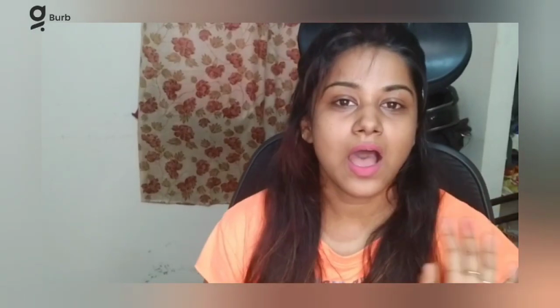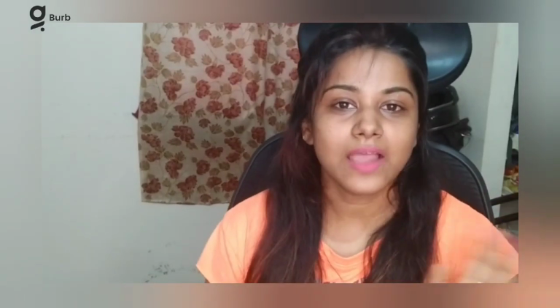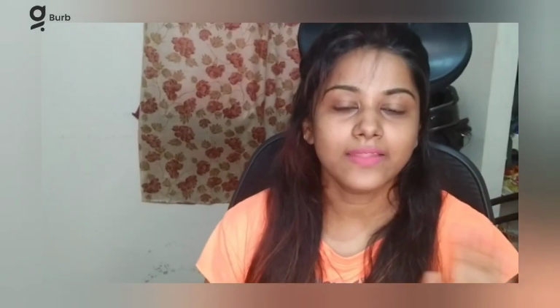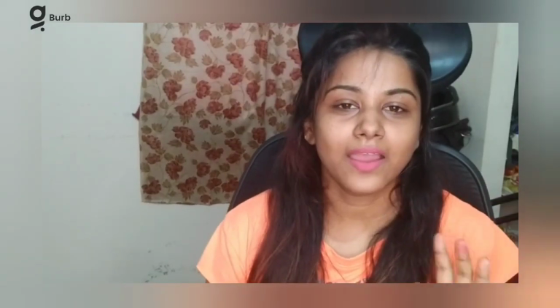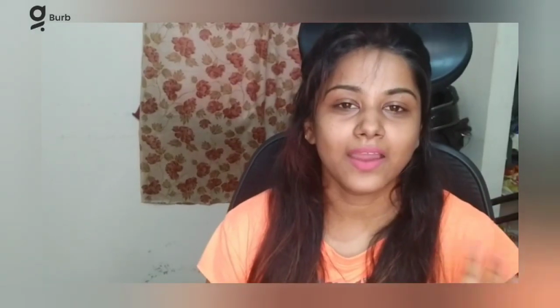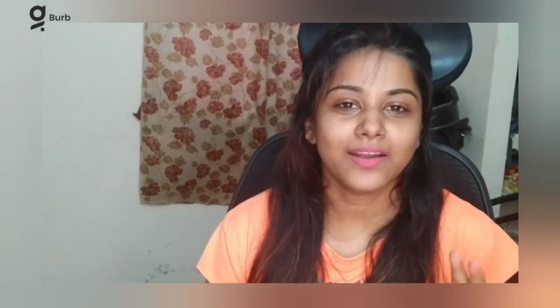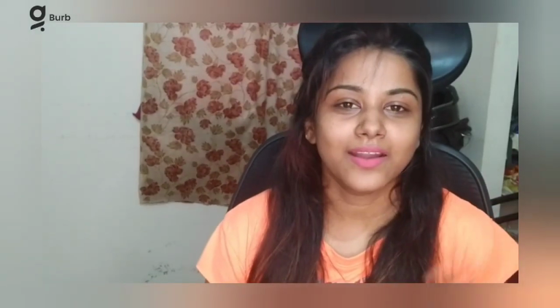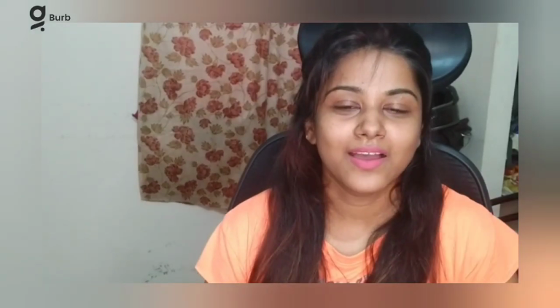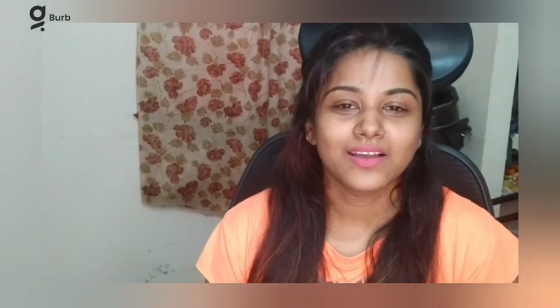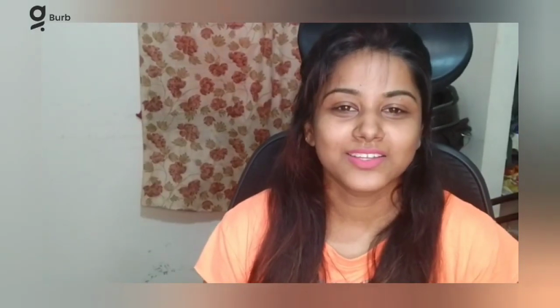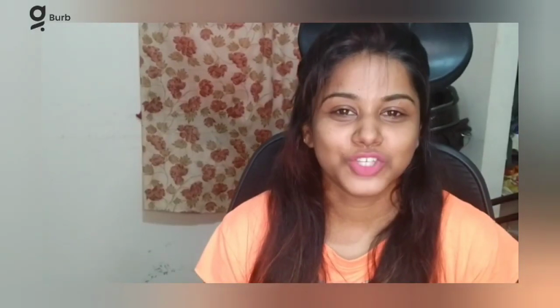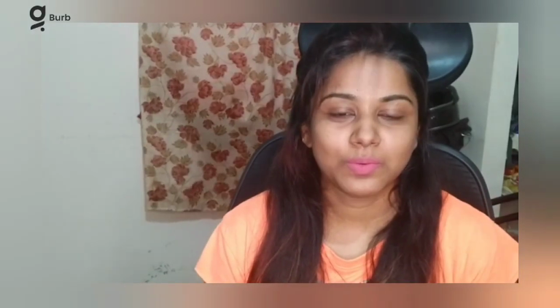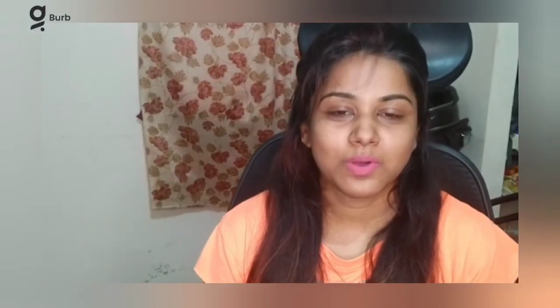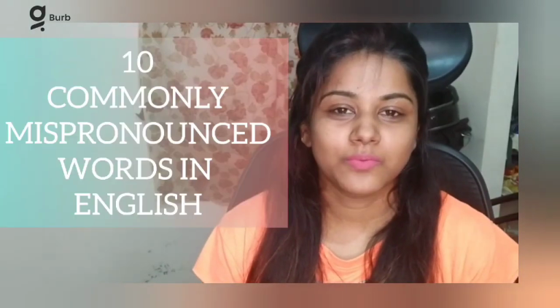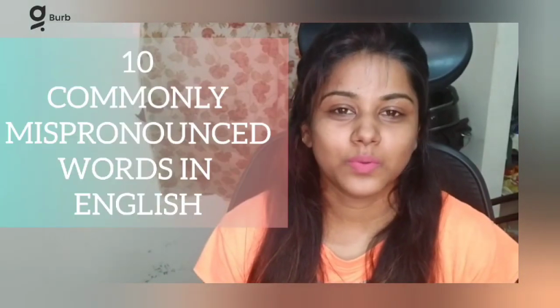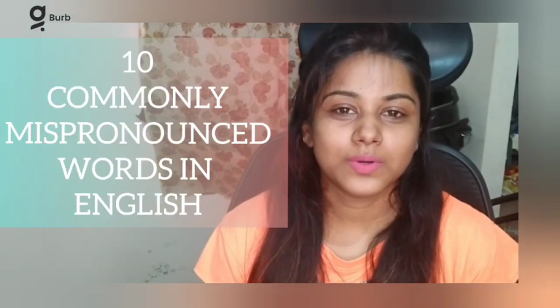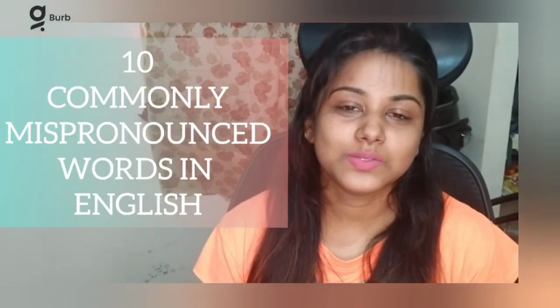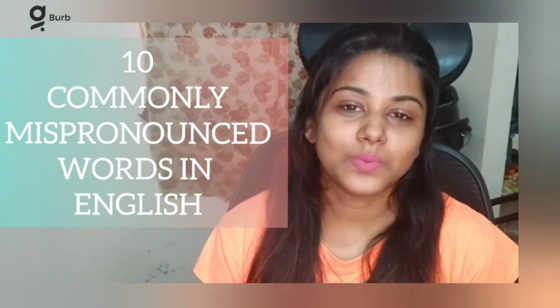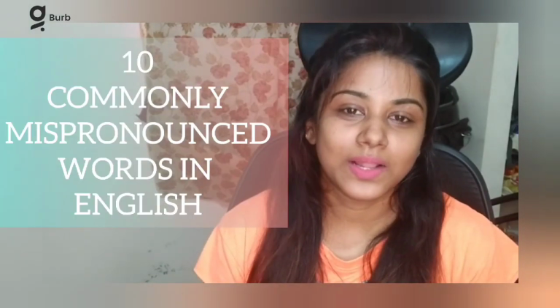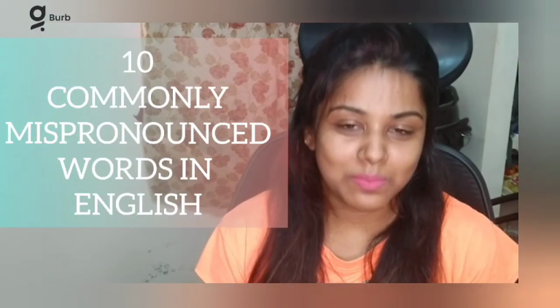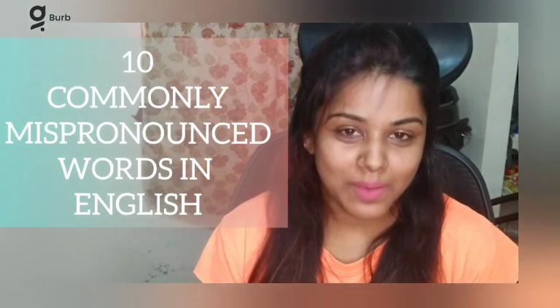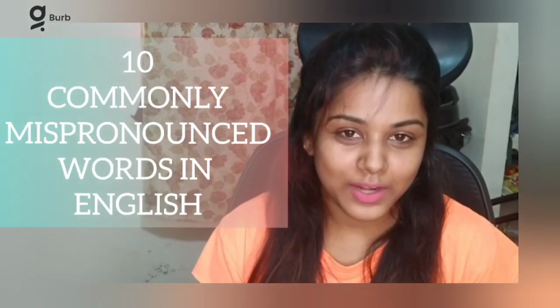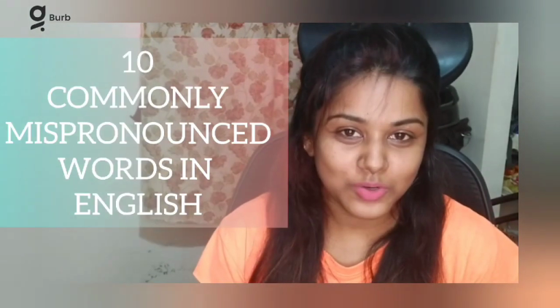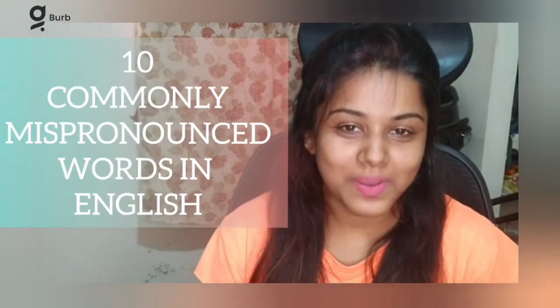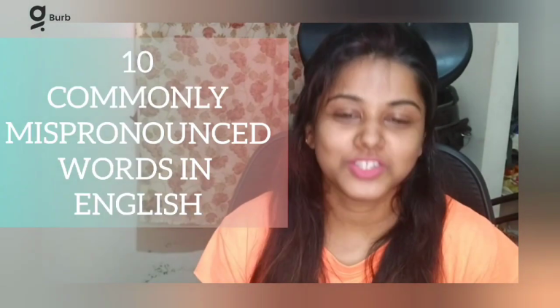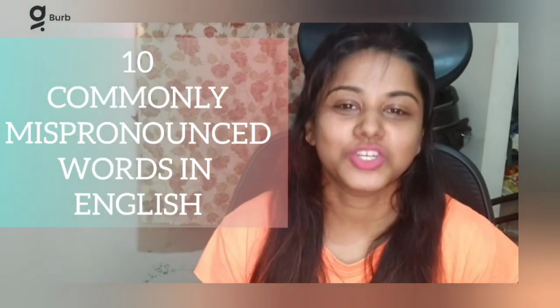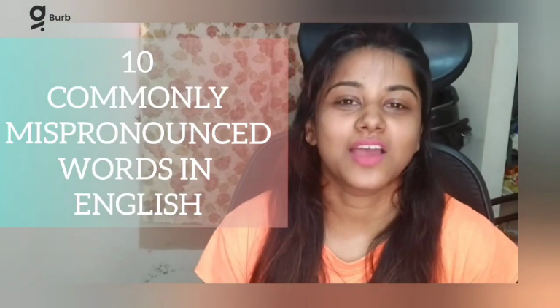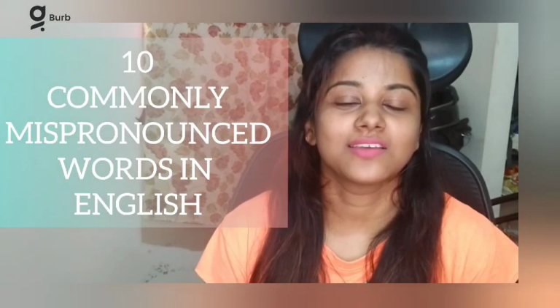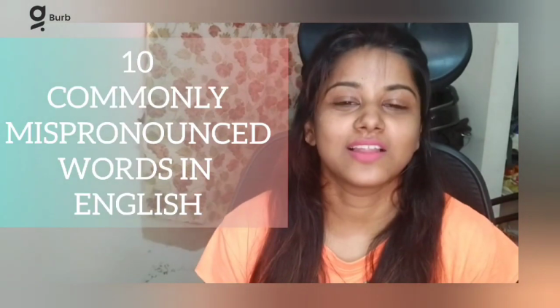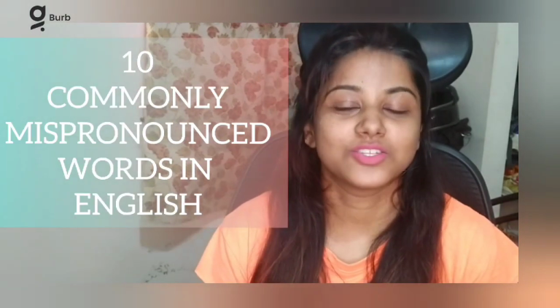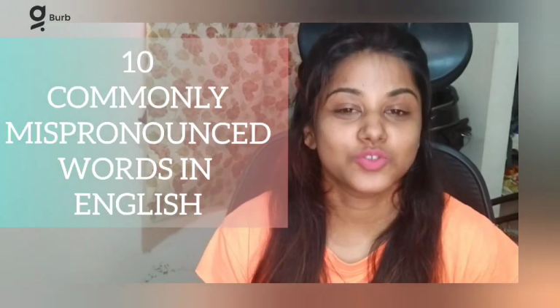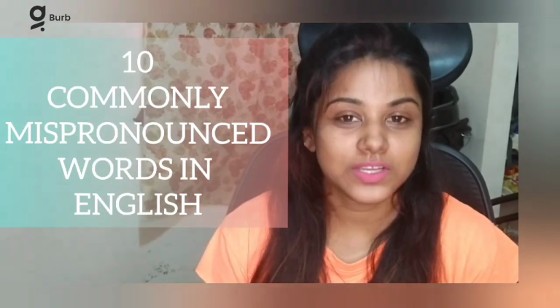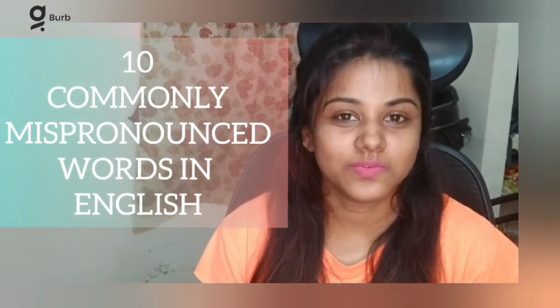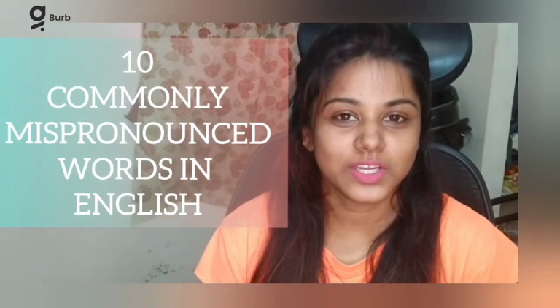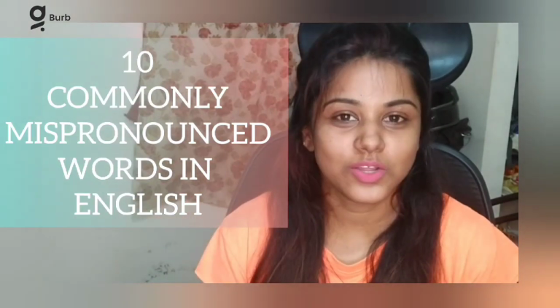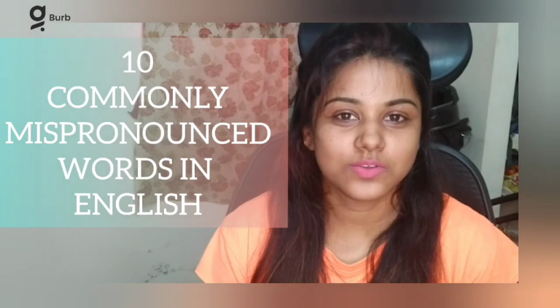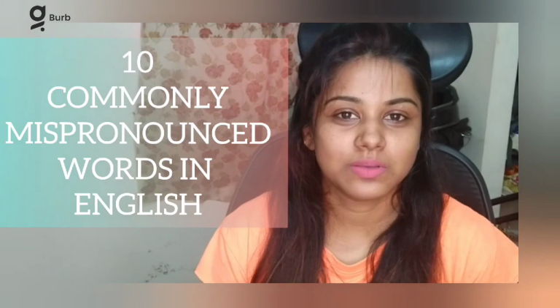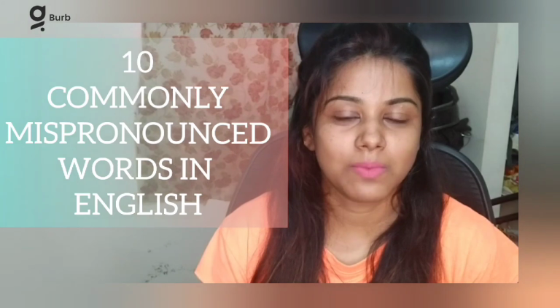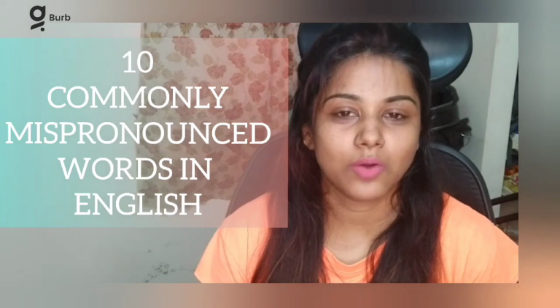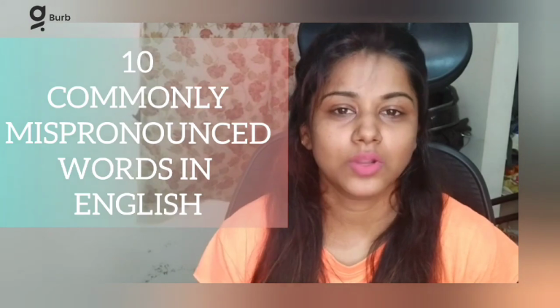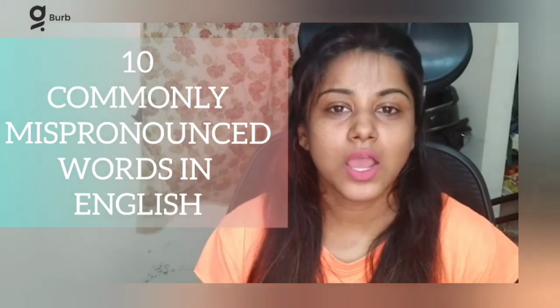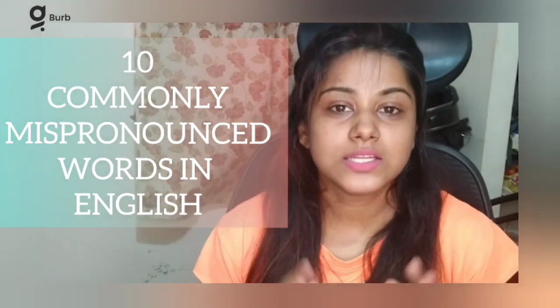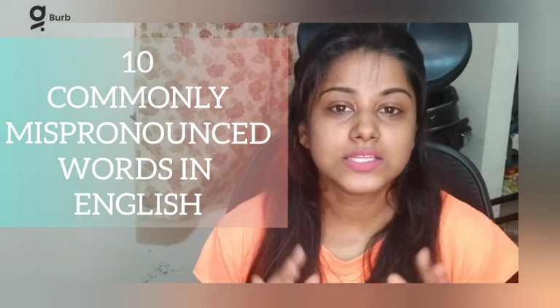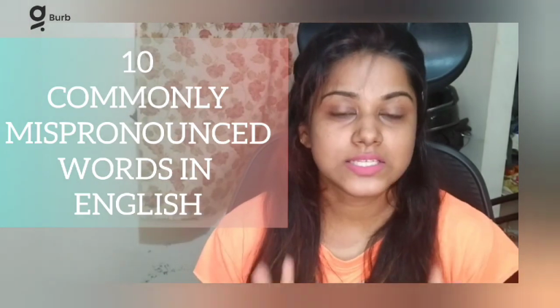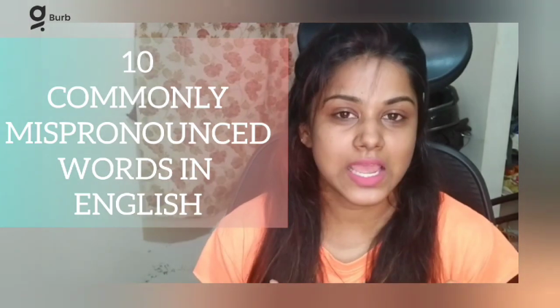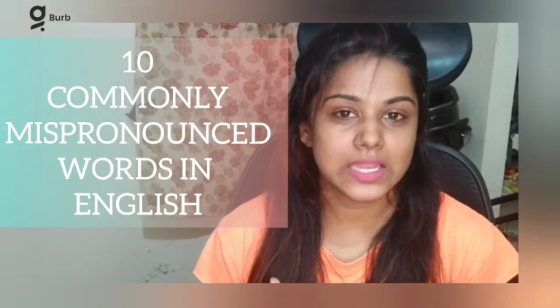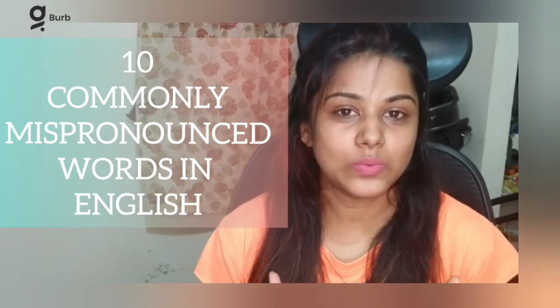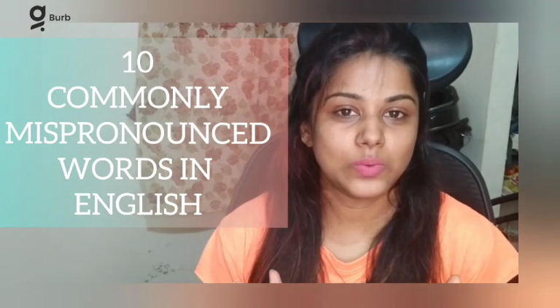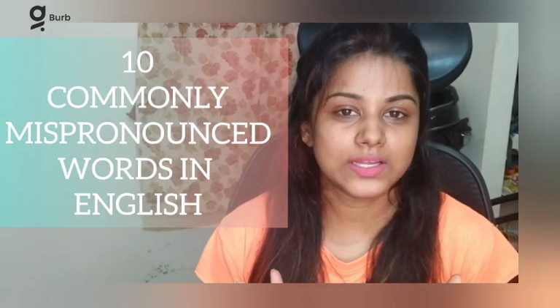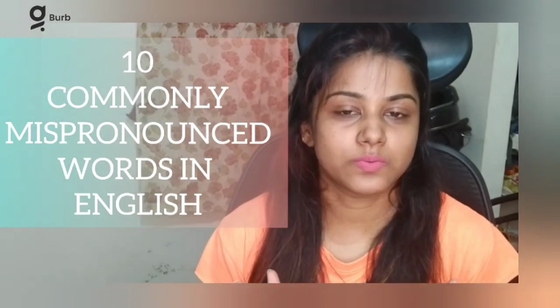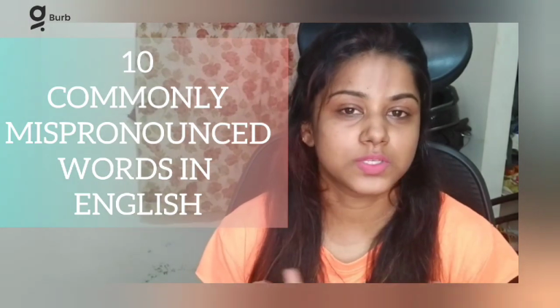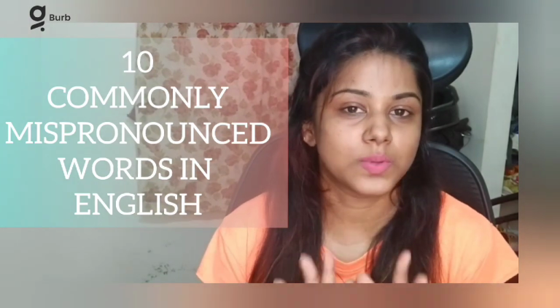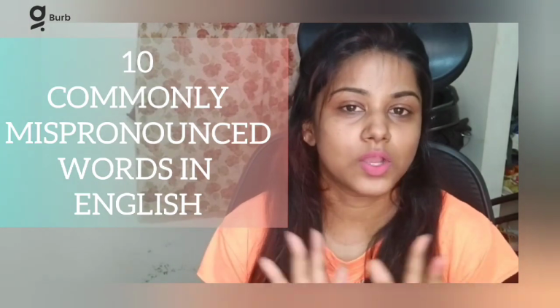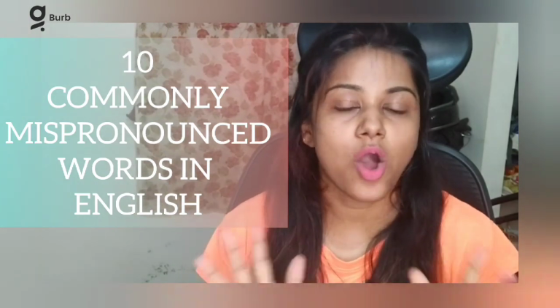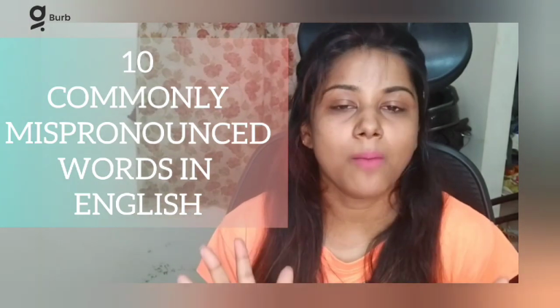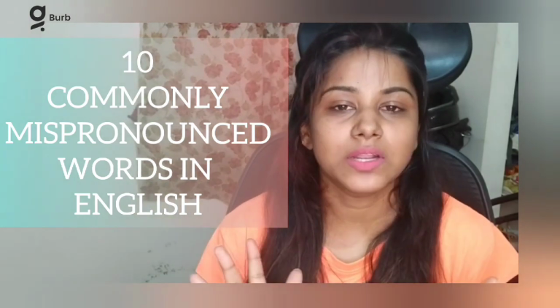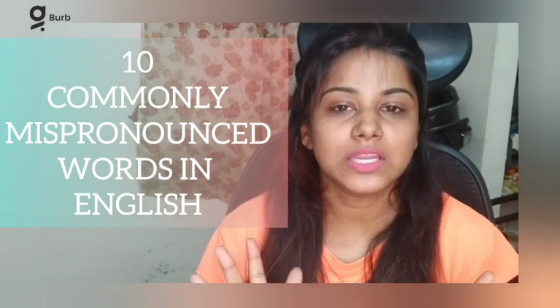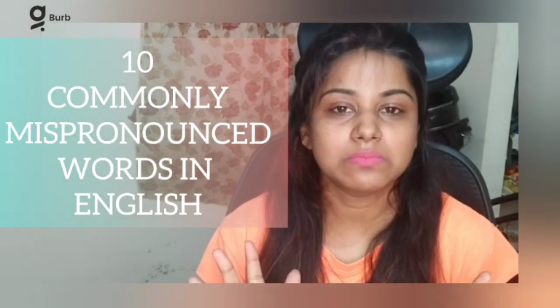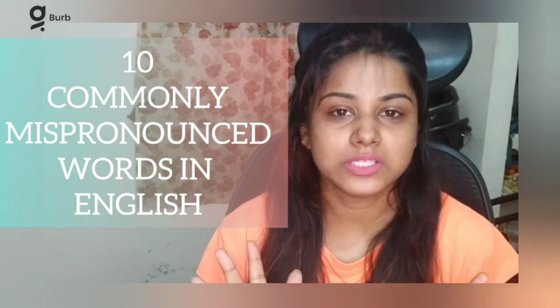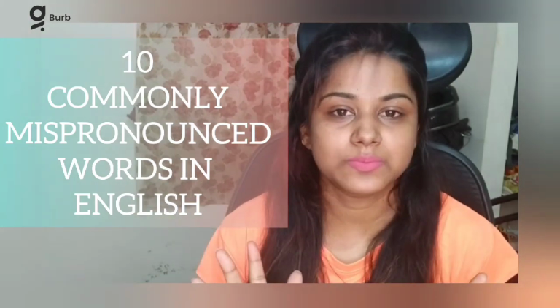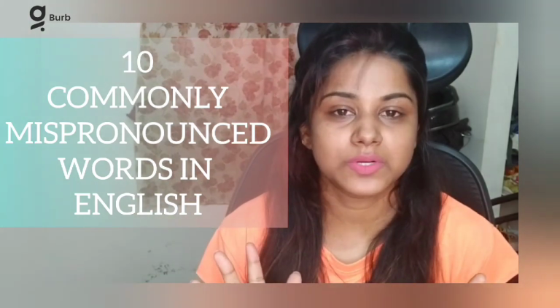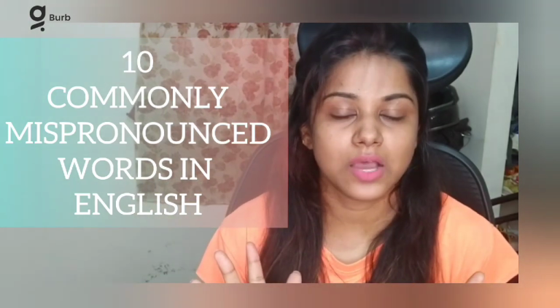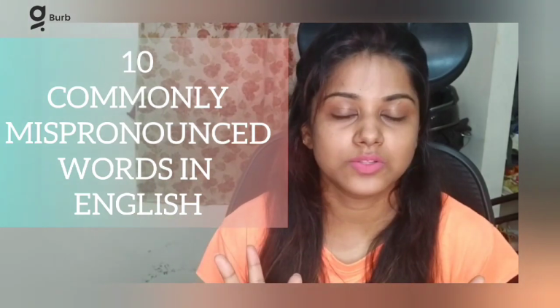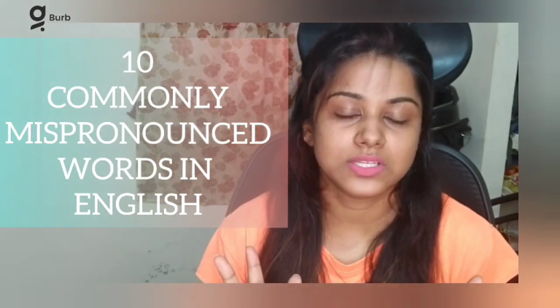Hi there, viewers! Welcome back to my channel. Today's video is about 10 words which we commonly mispronounce in our daily life.